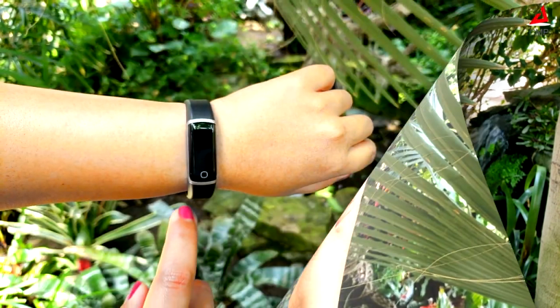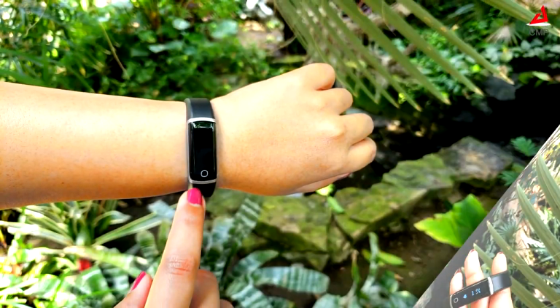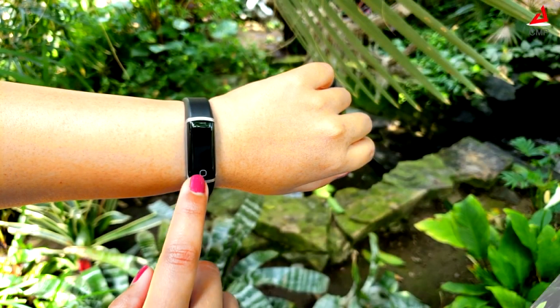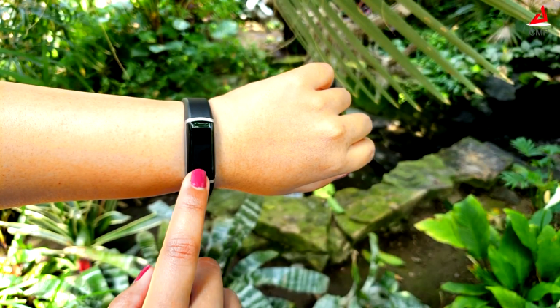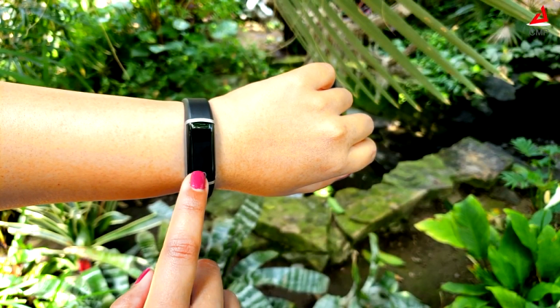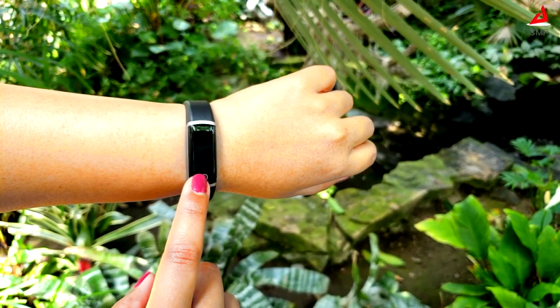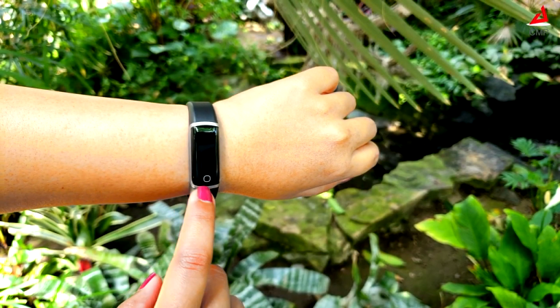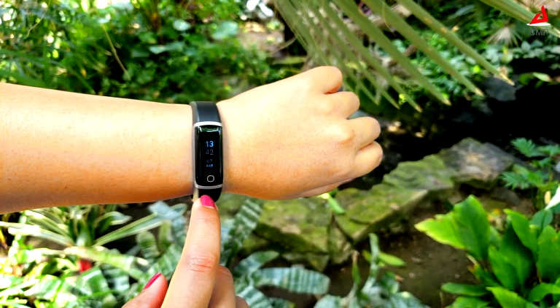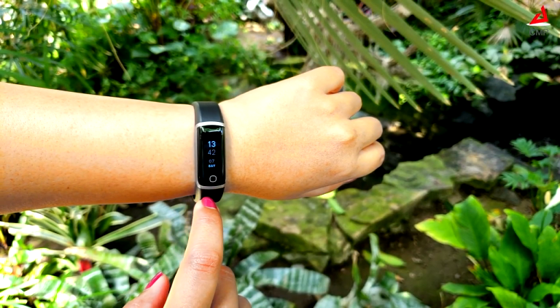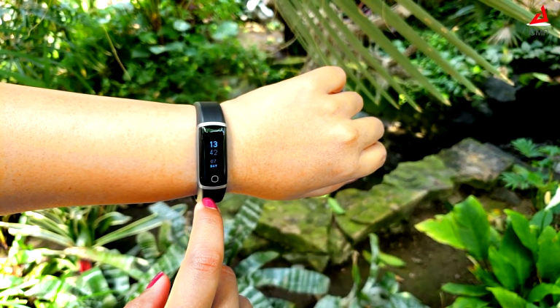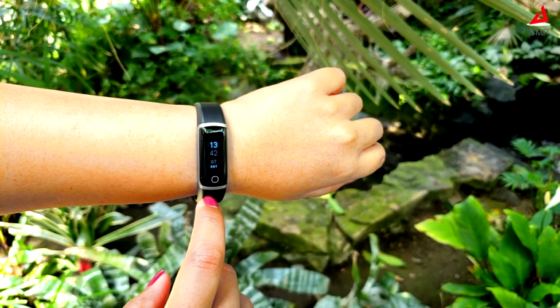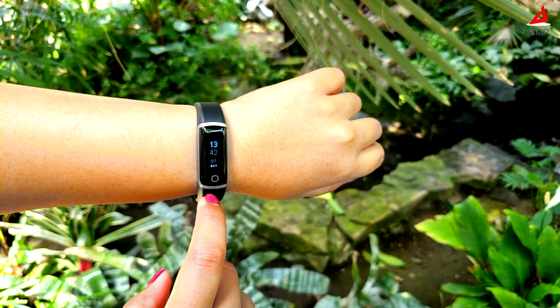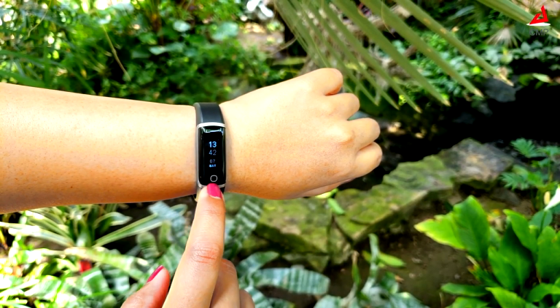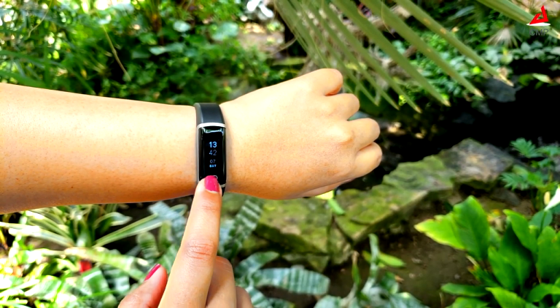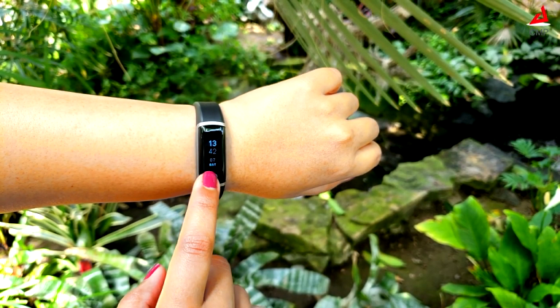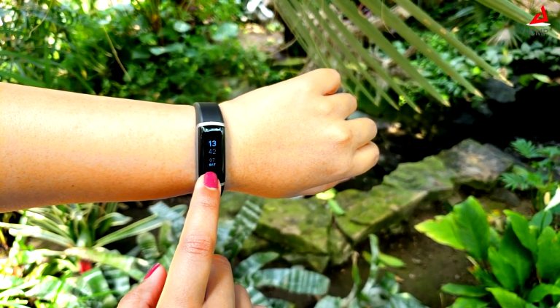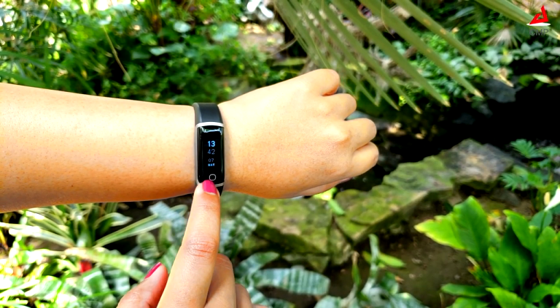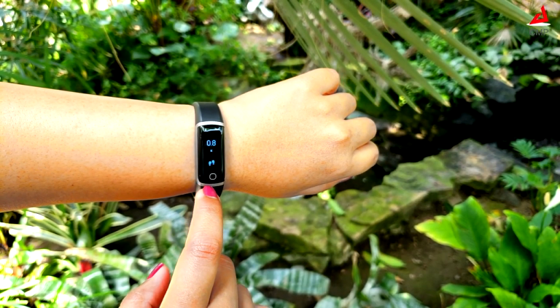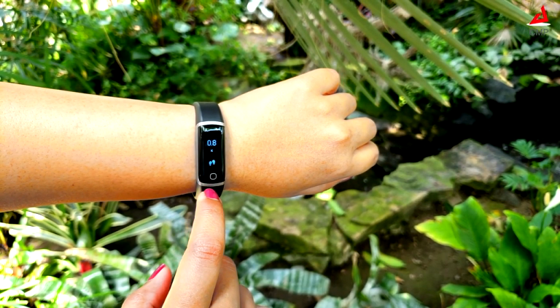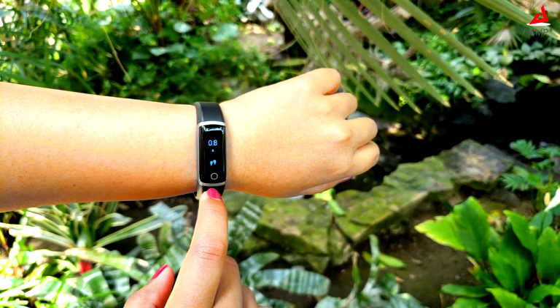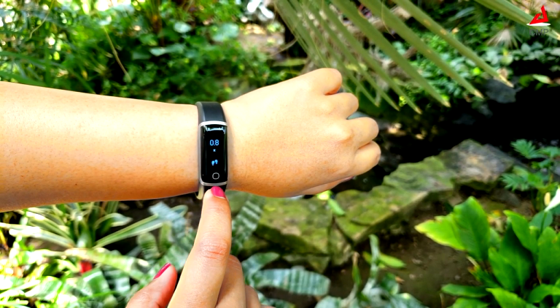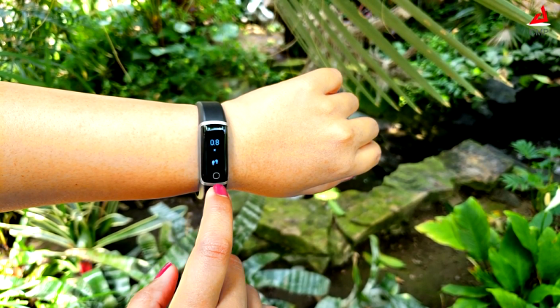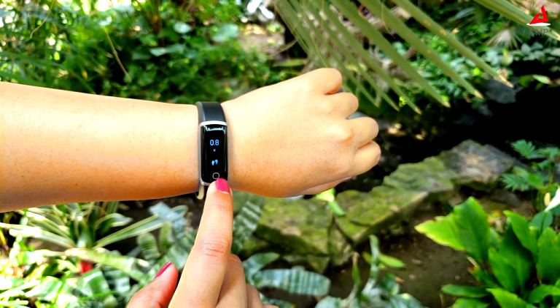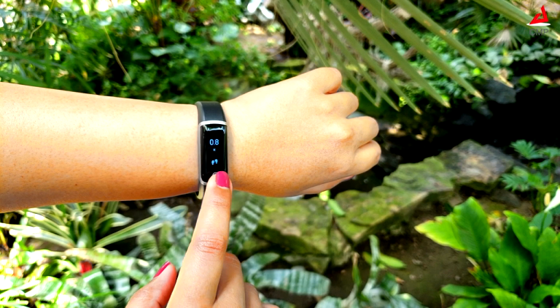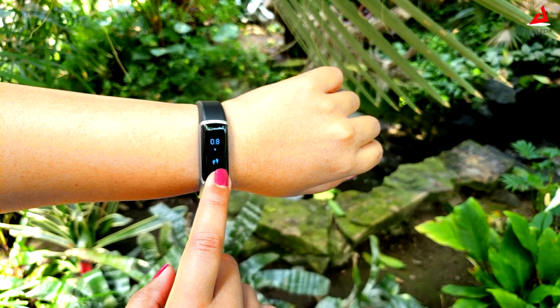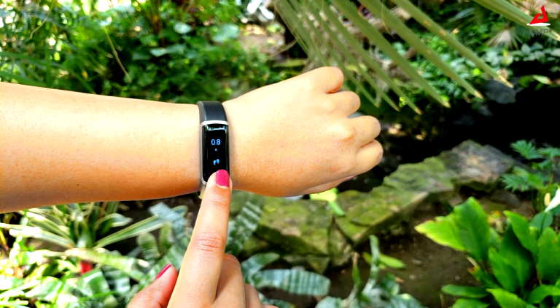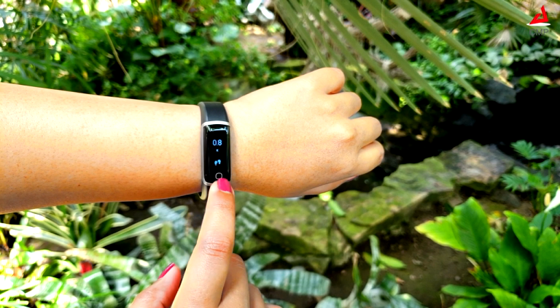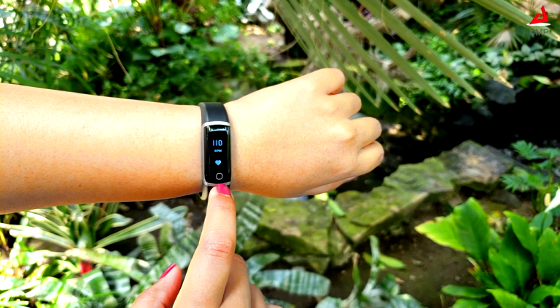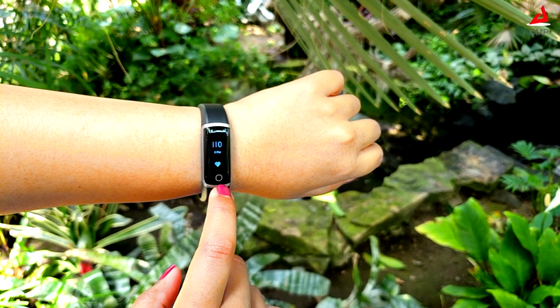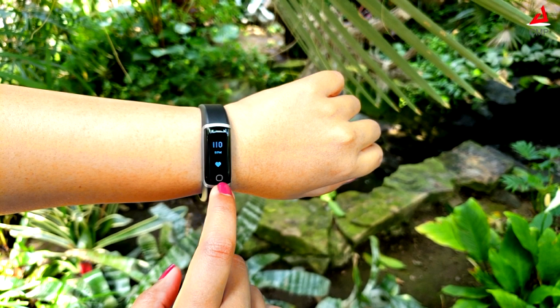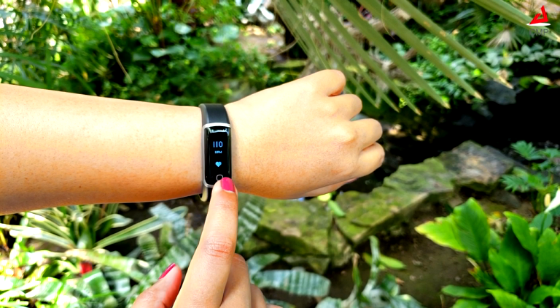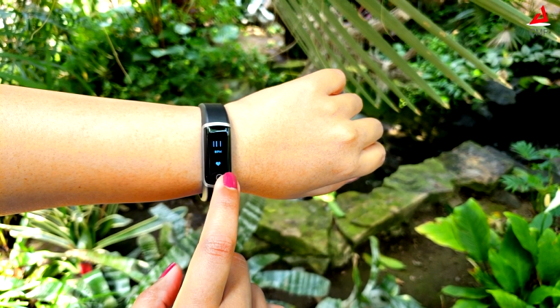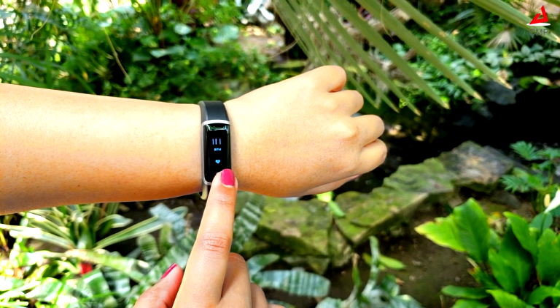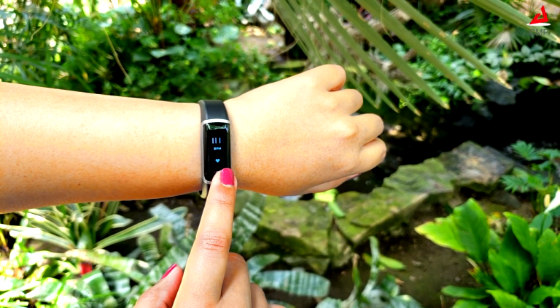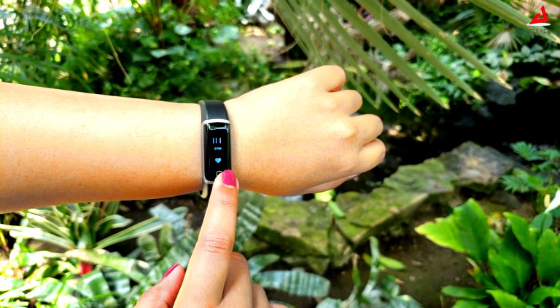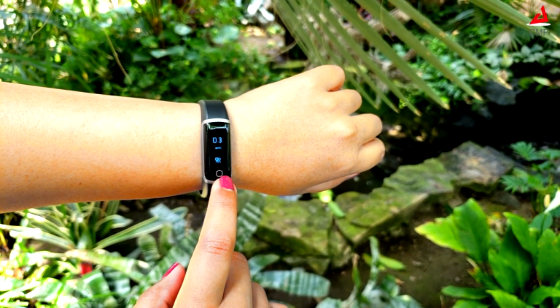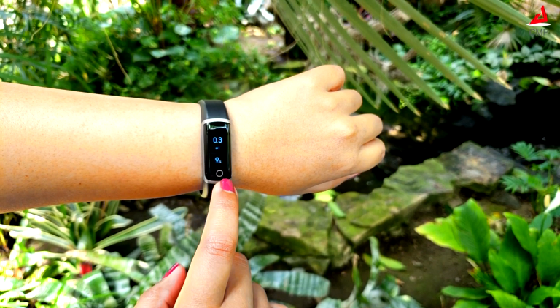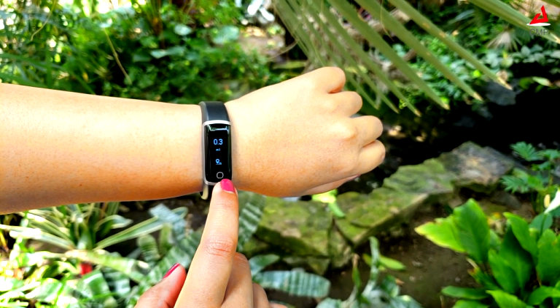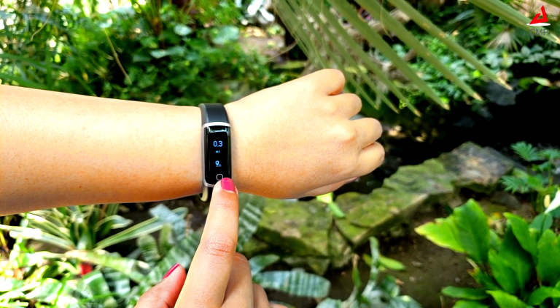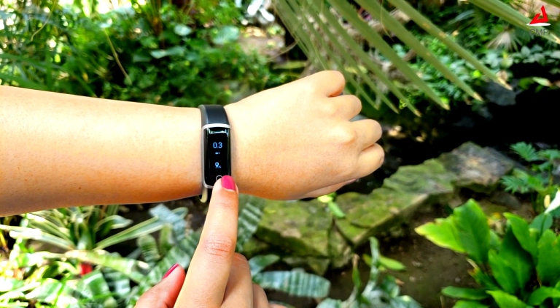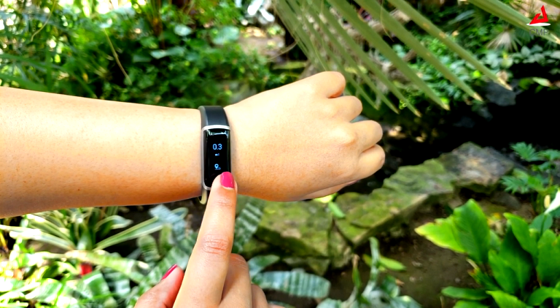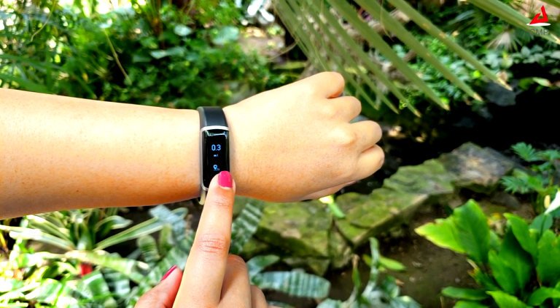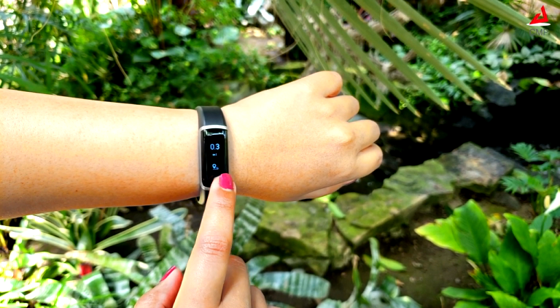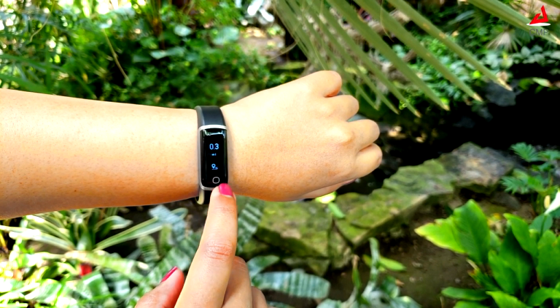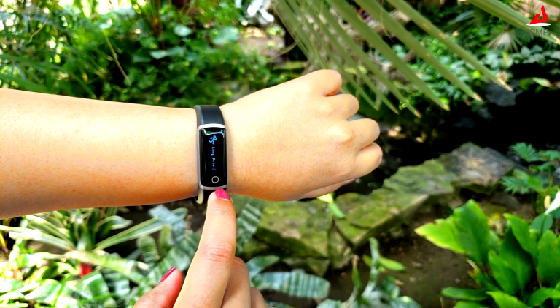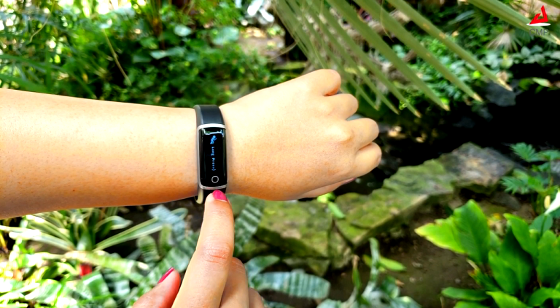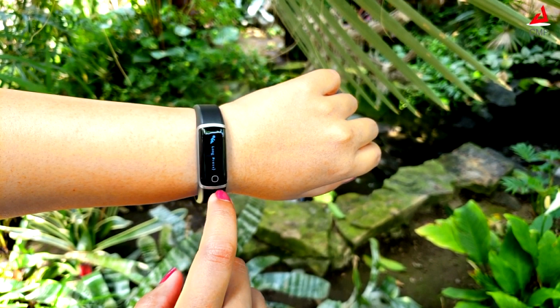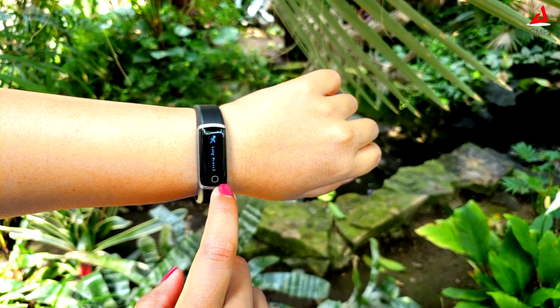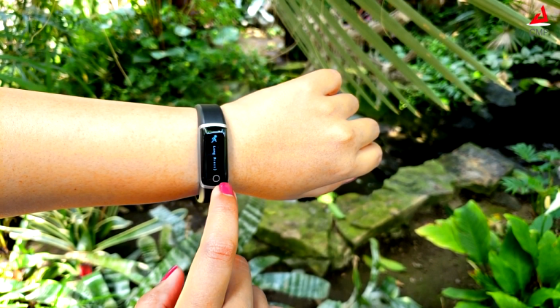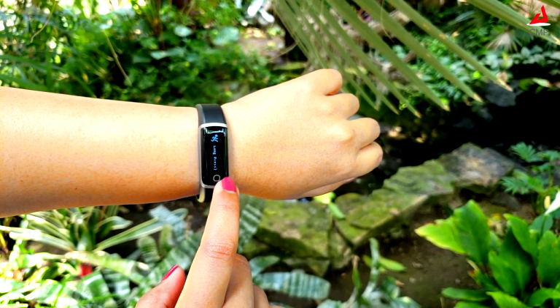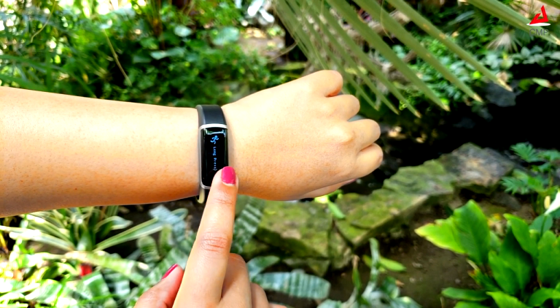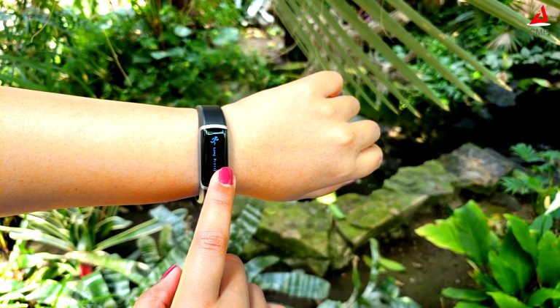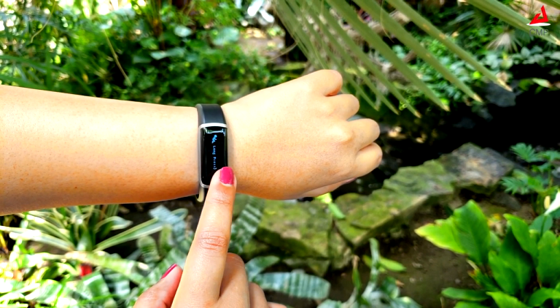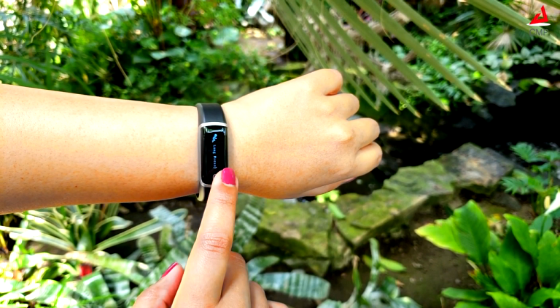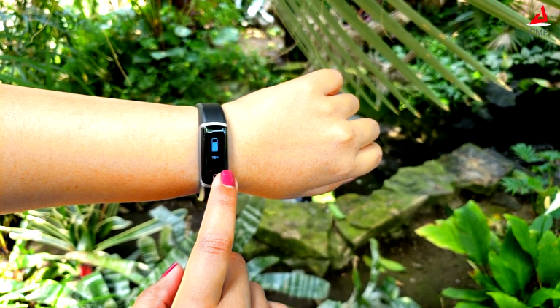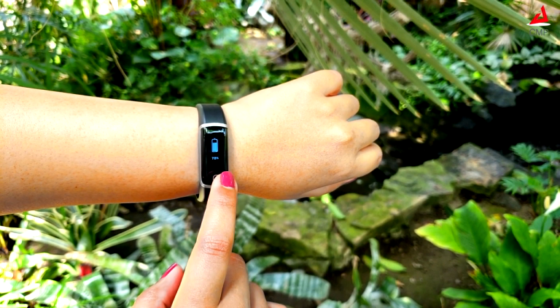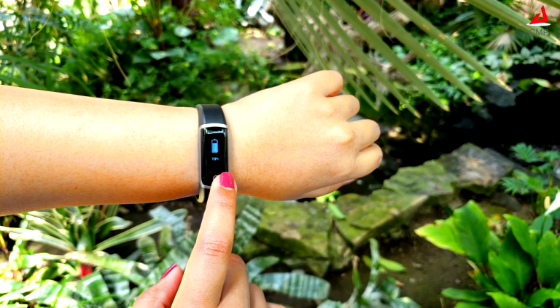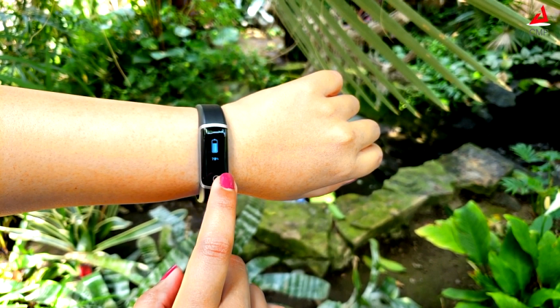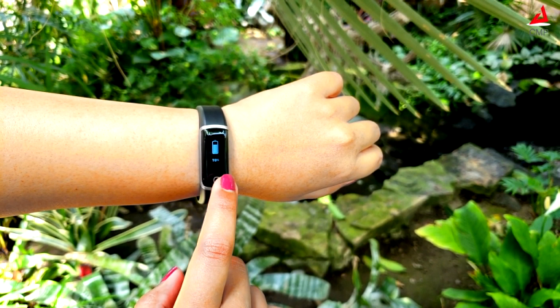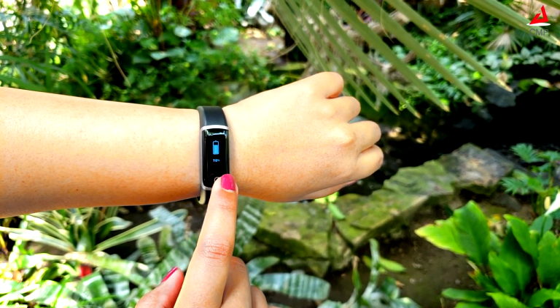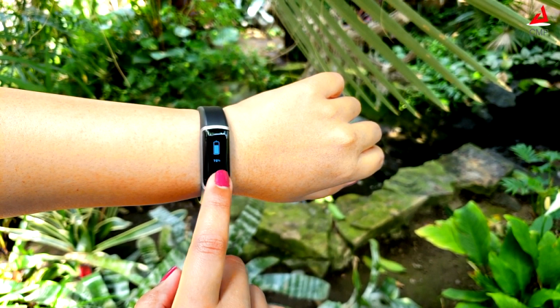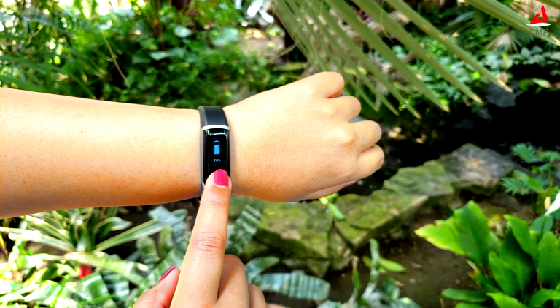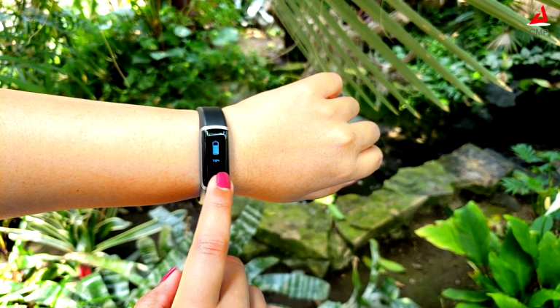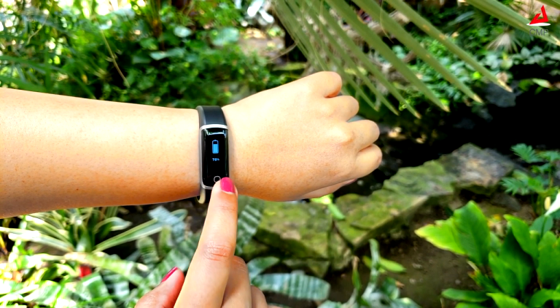The interactive display makes it easy to view stats. Users can navigate through the screen by tapping on the circle below the display.